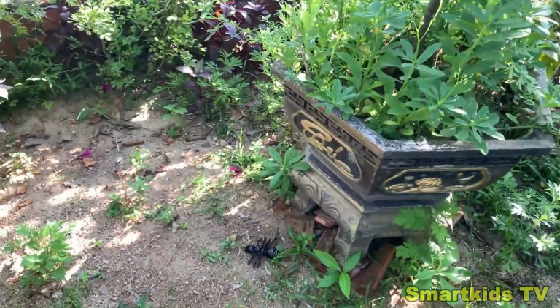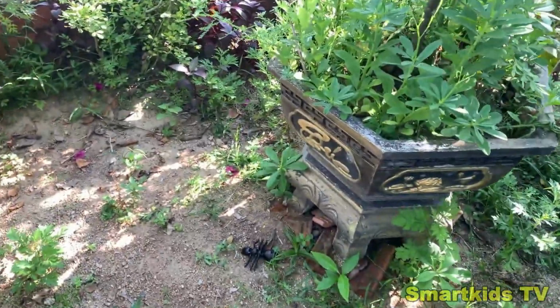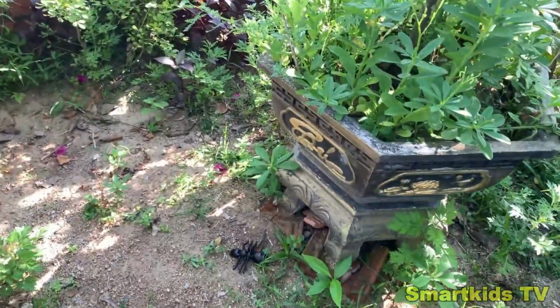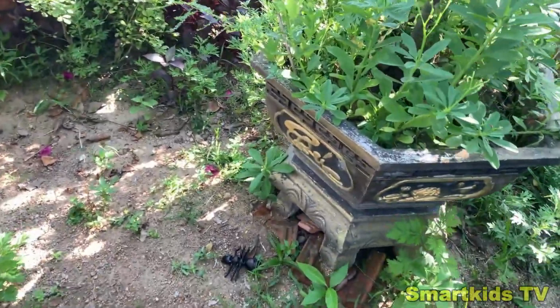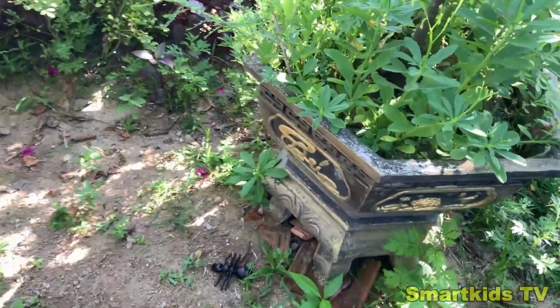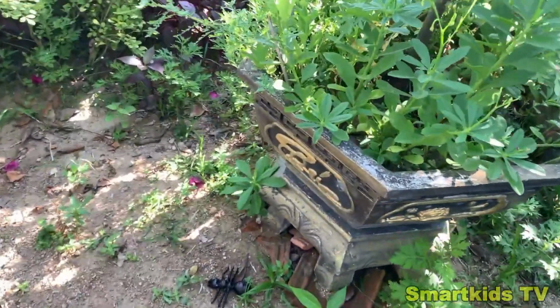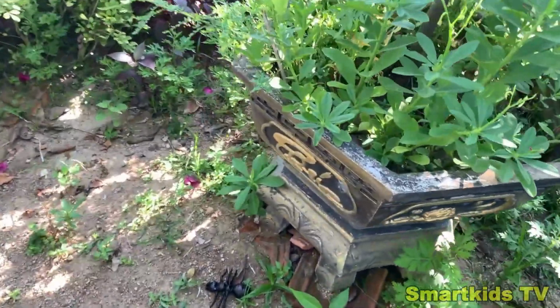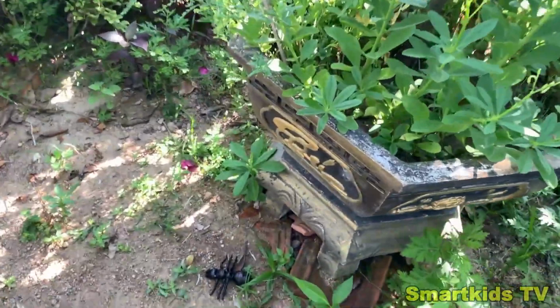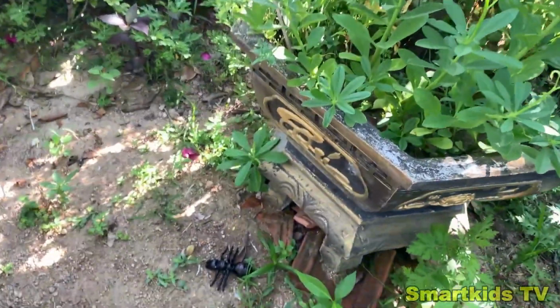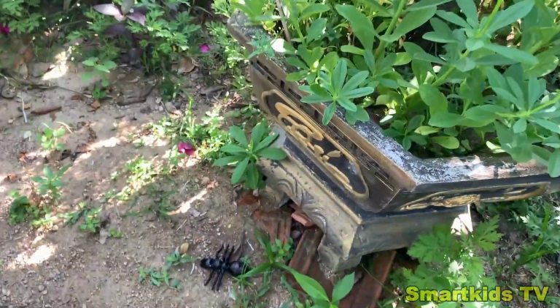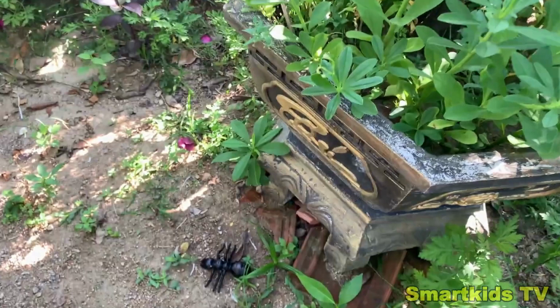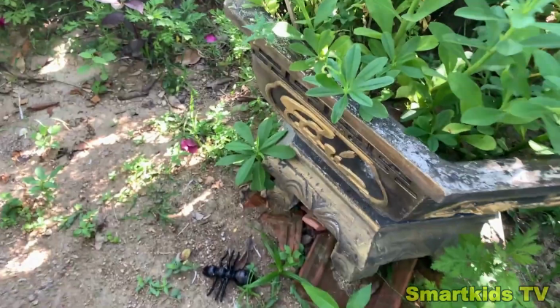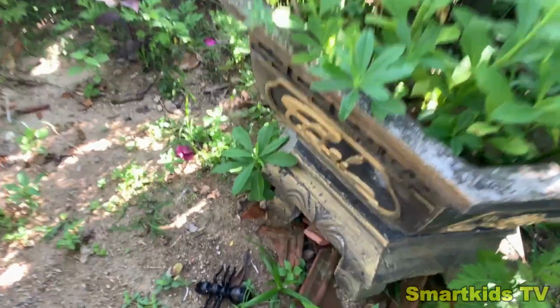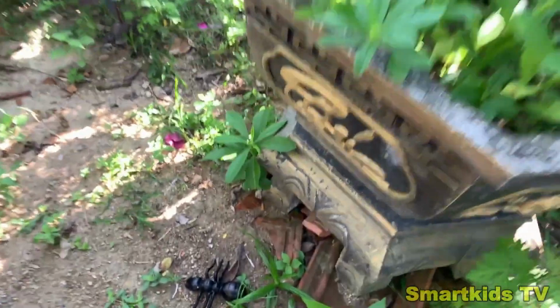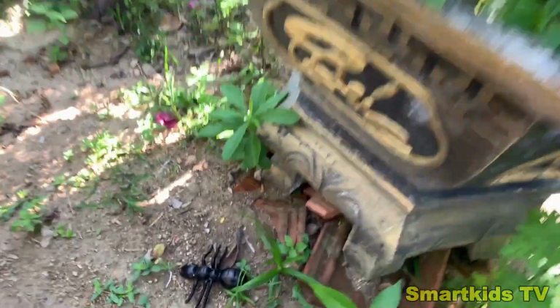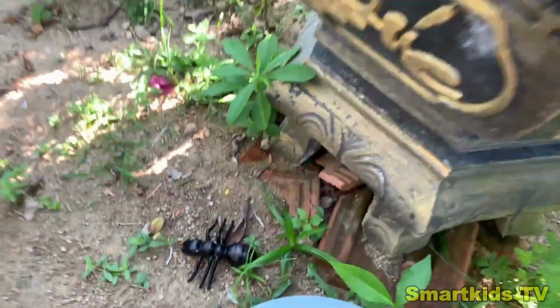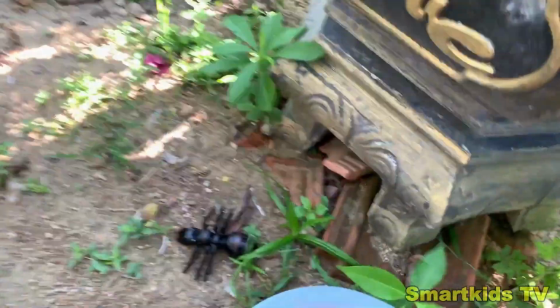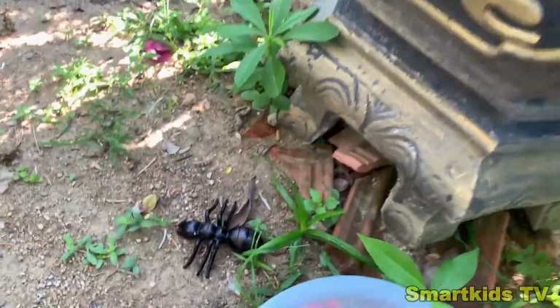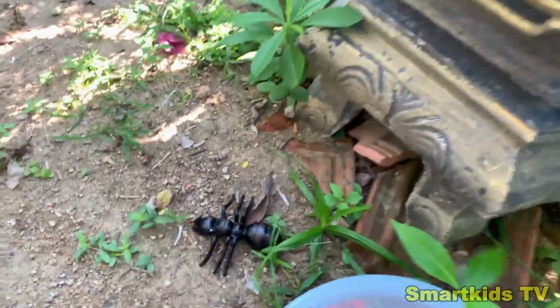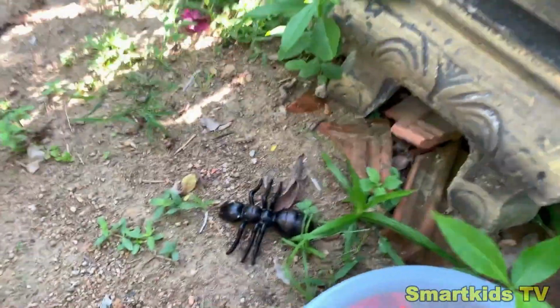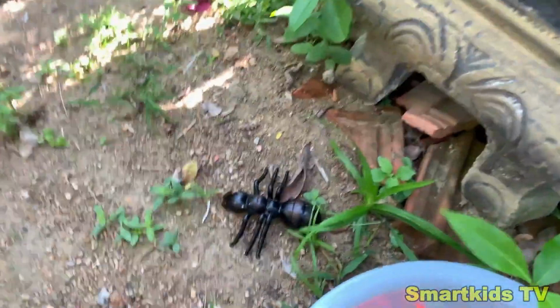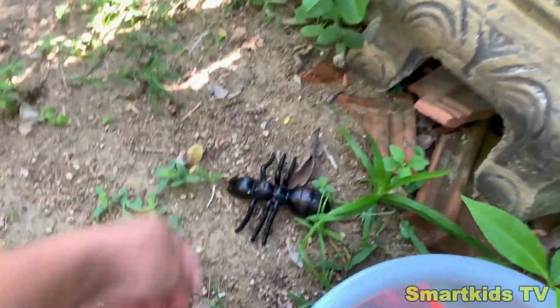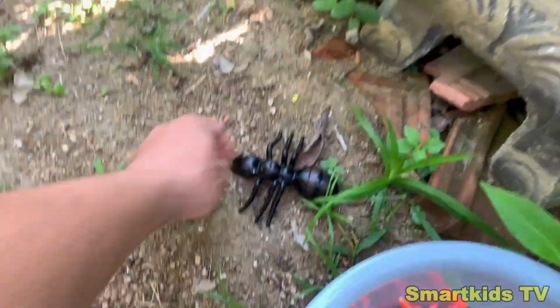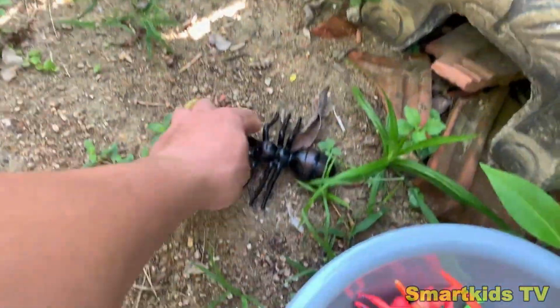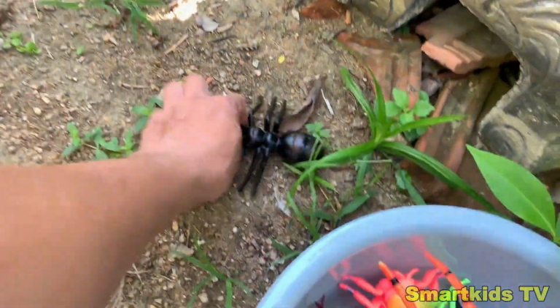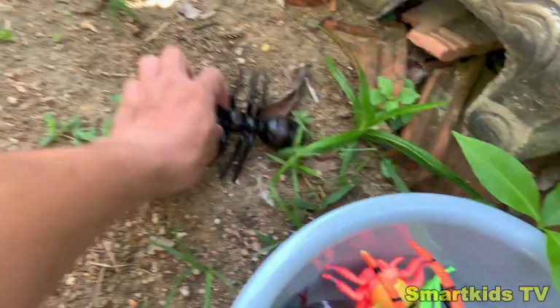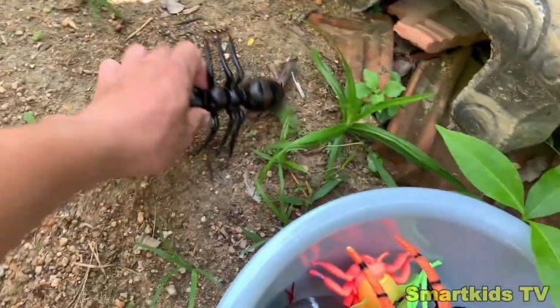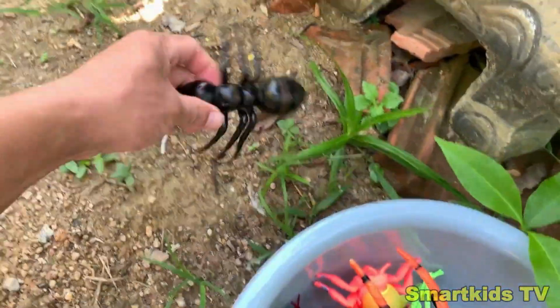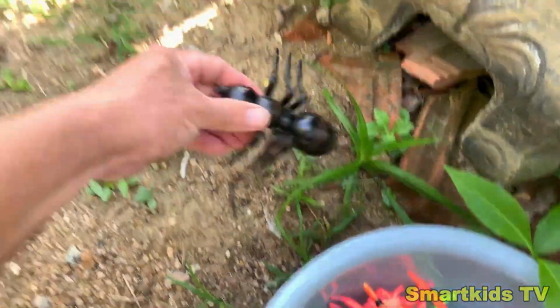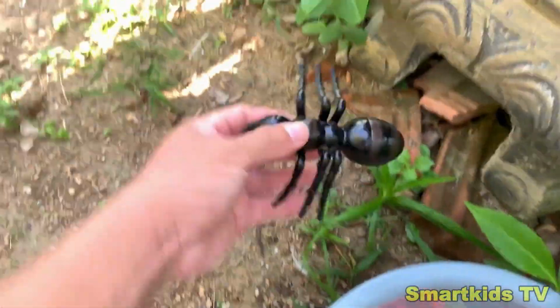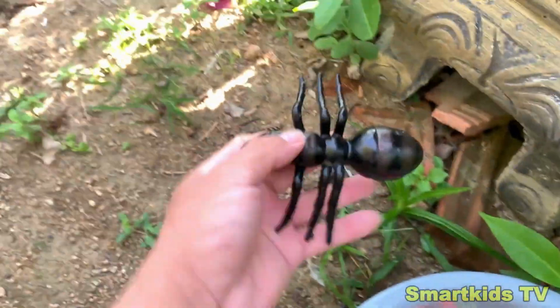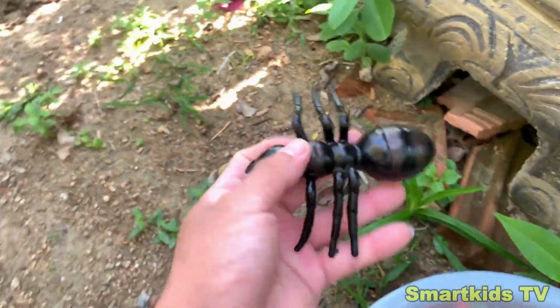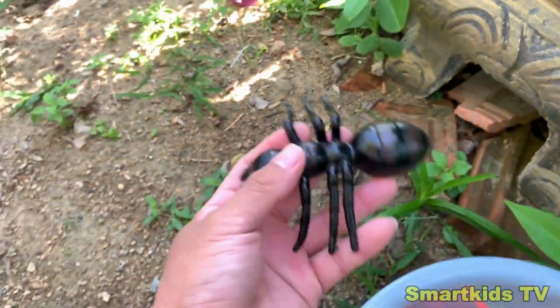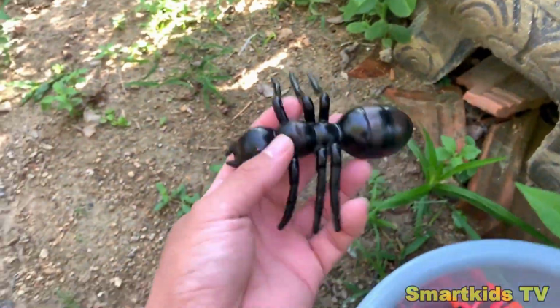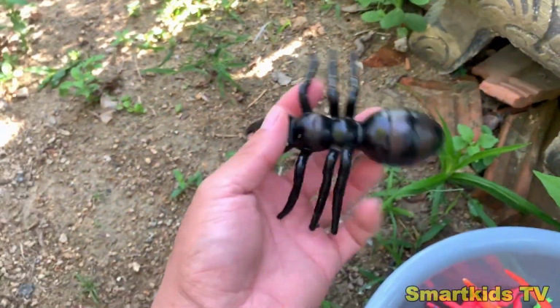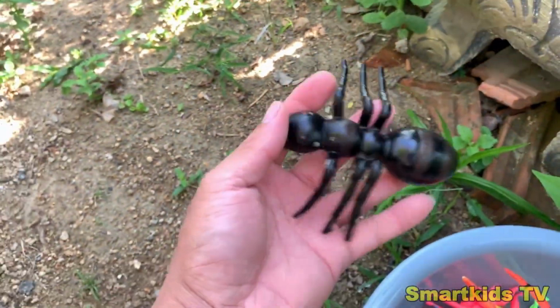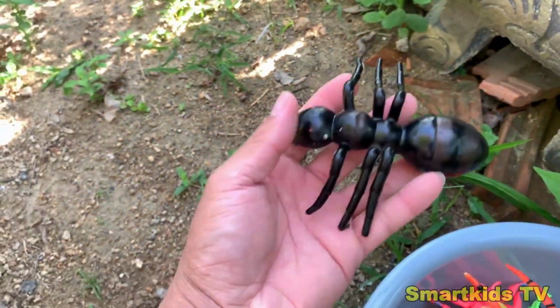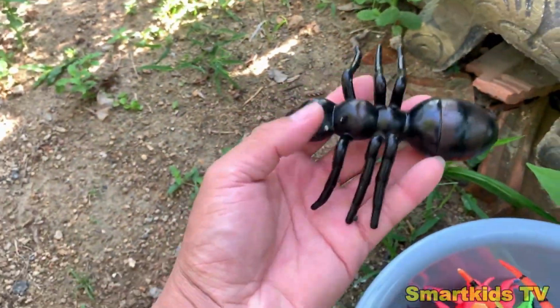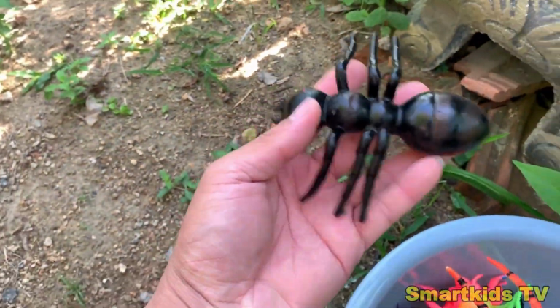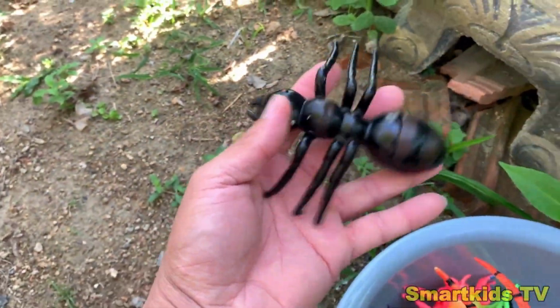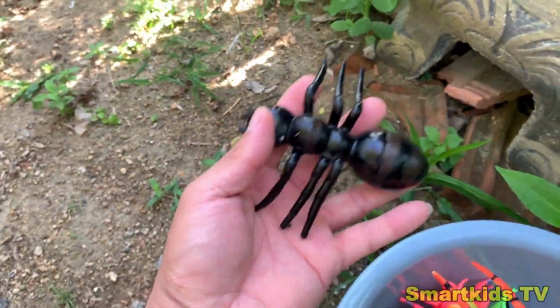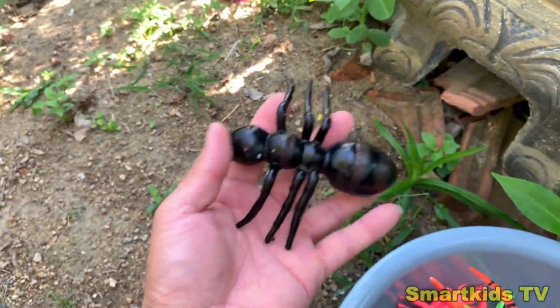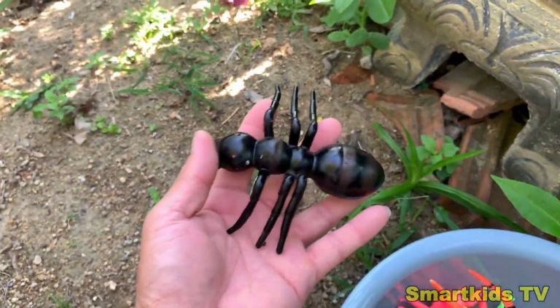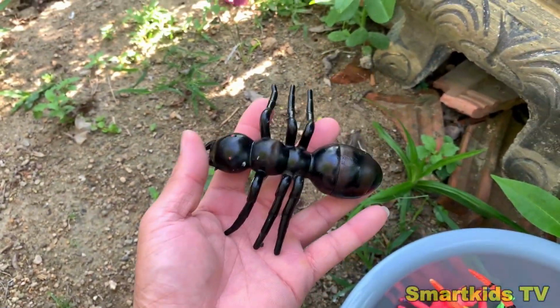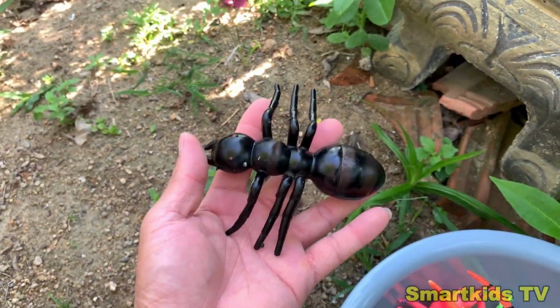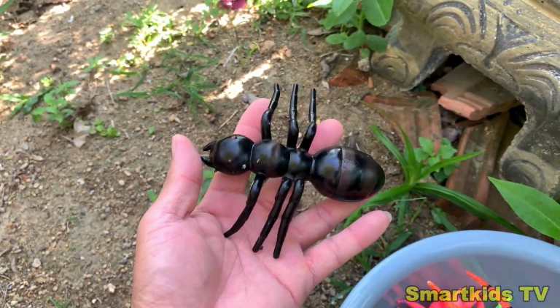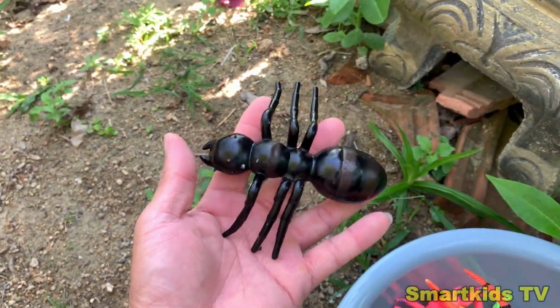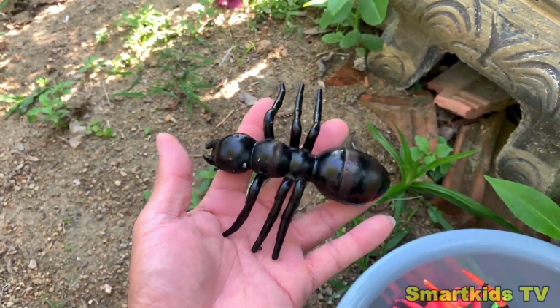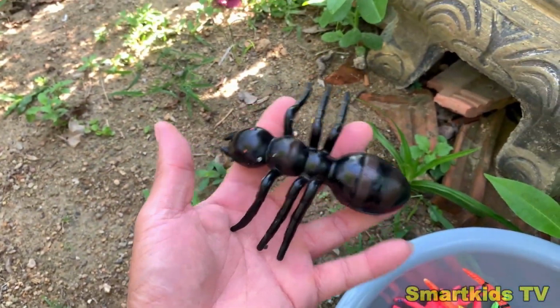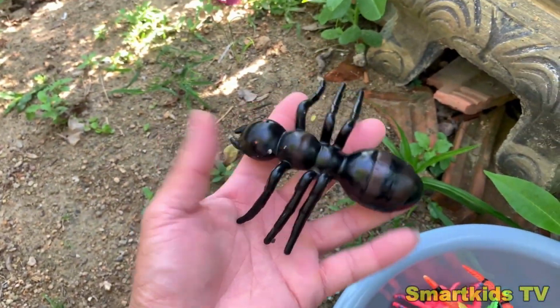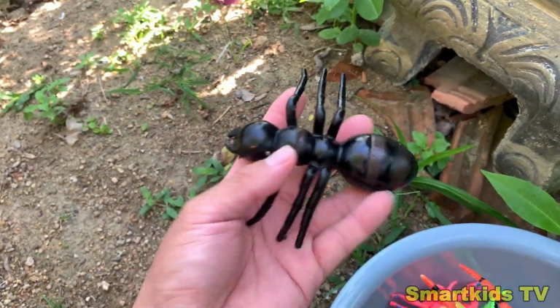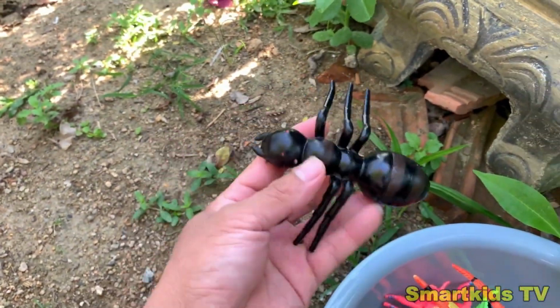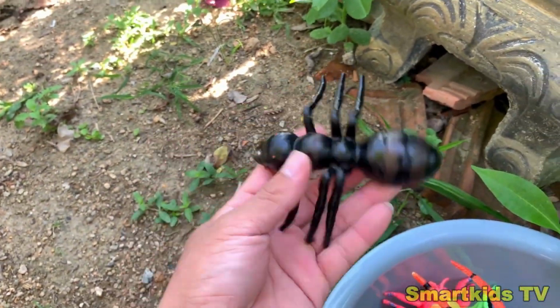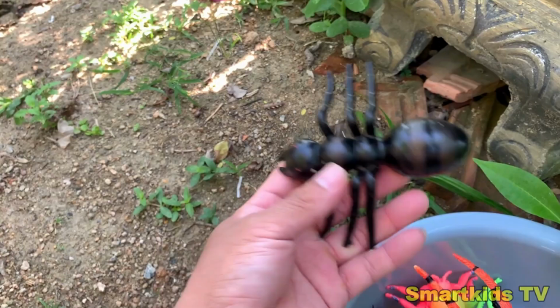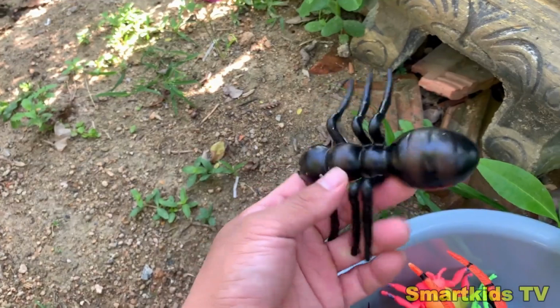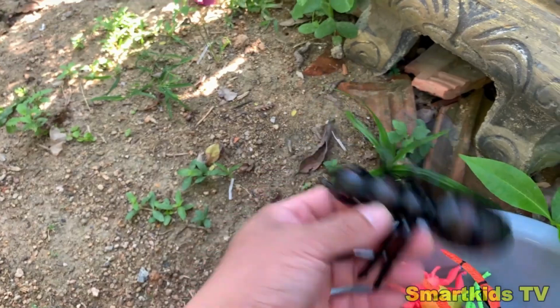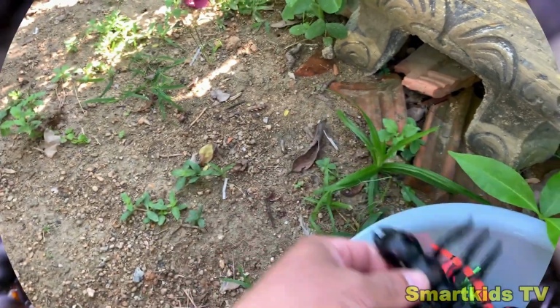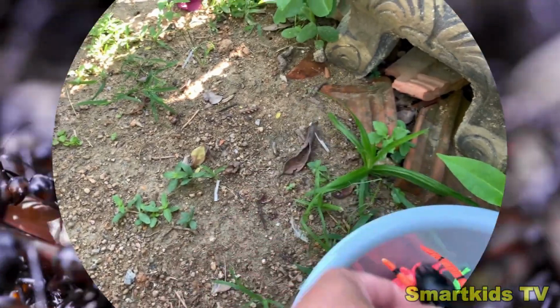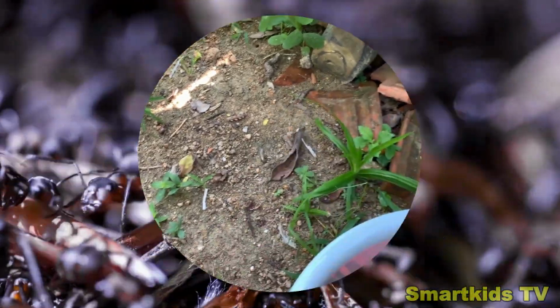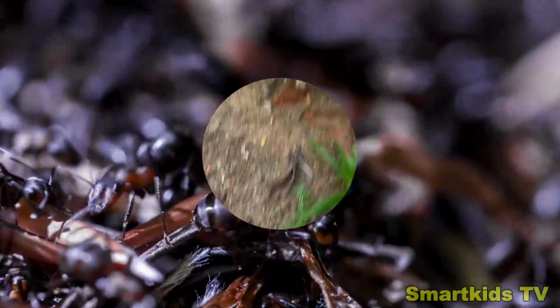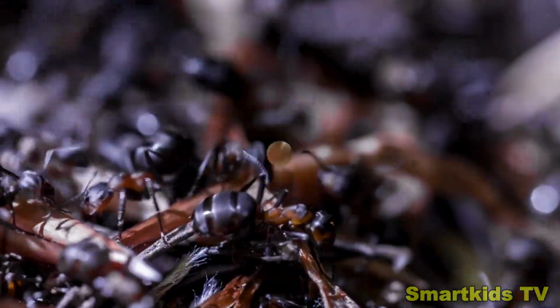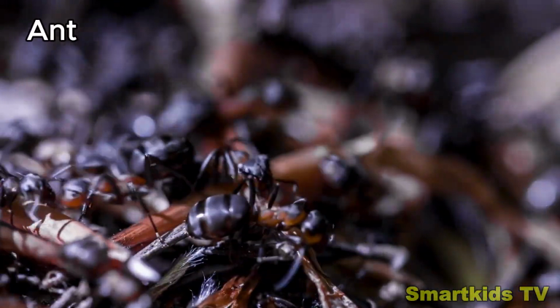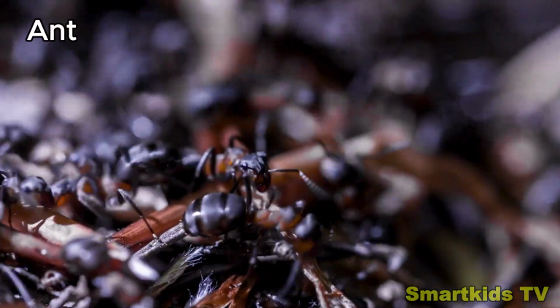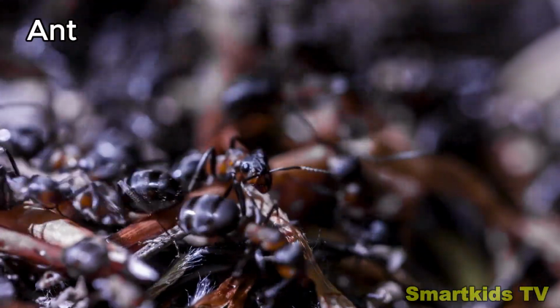Look what we found. Can you guess what it is? Here's an ant. Ant.